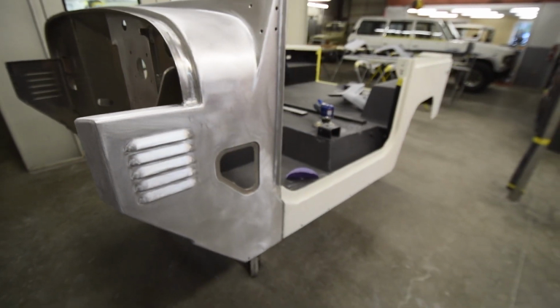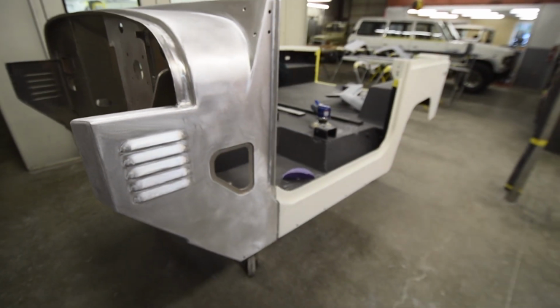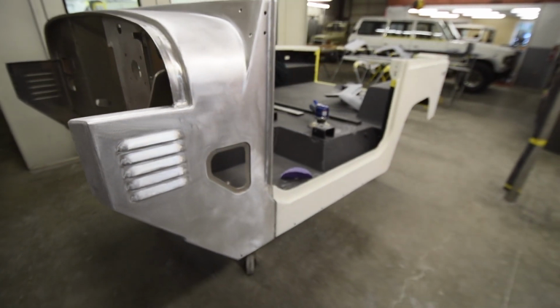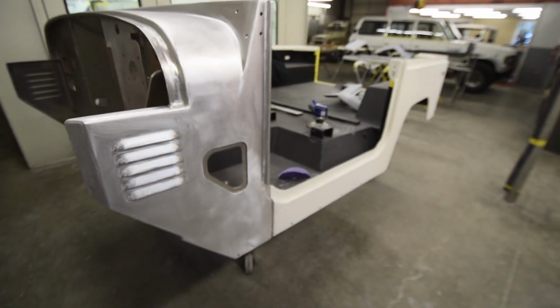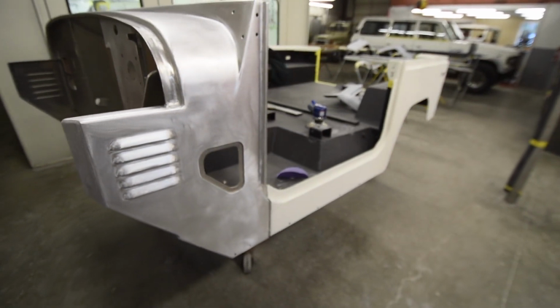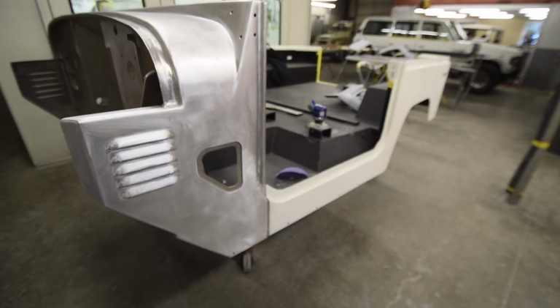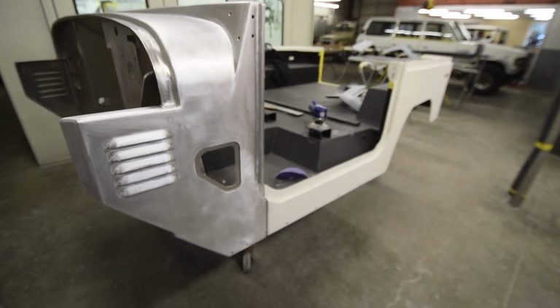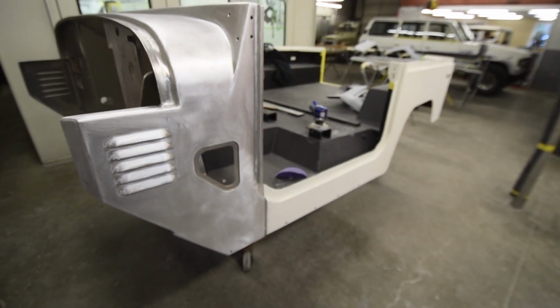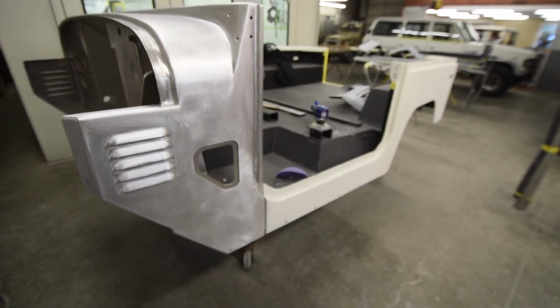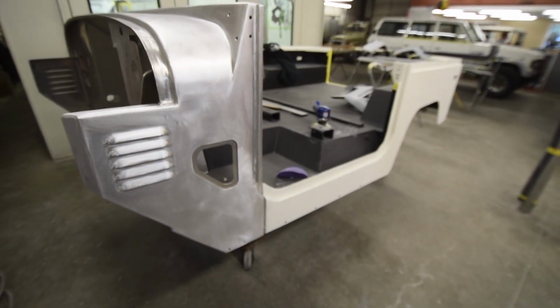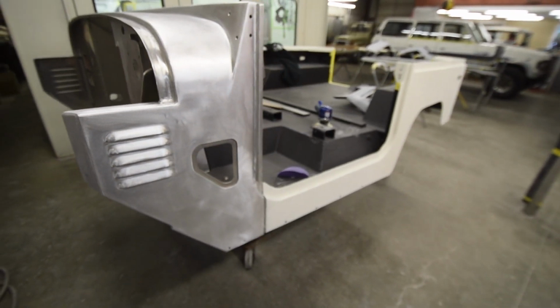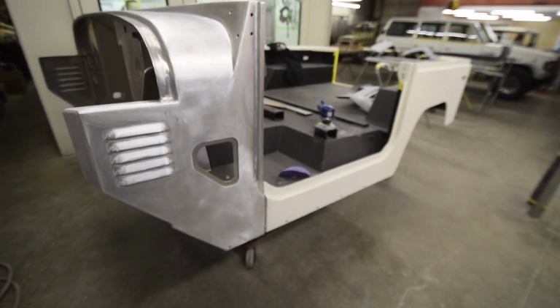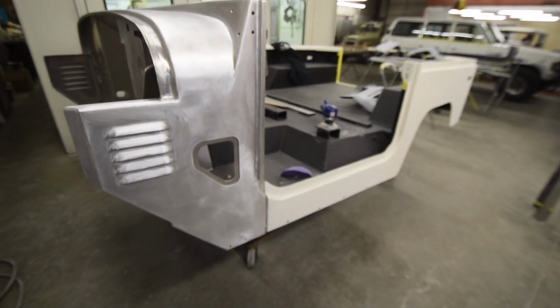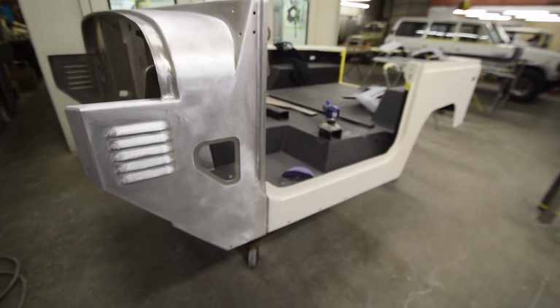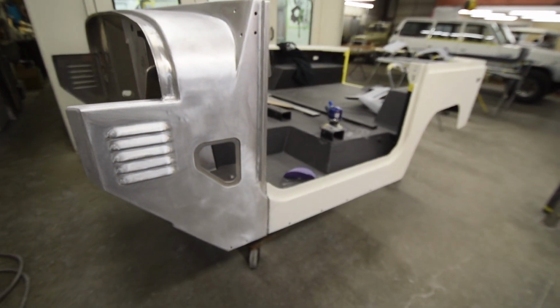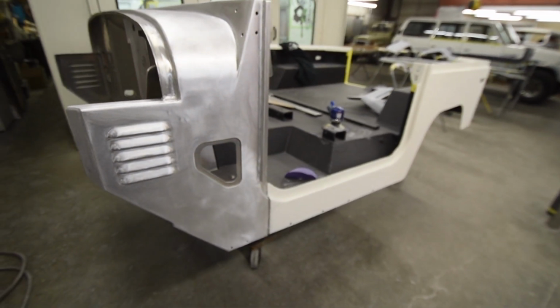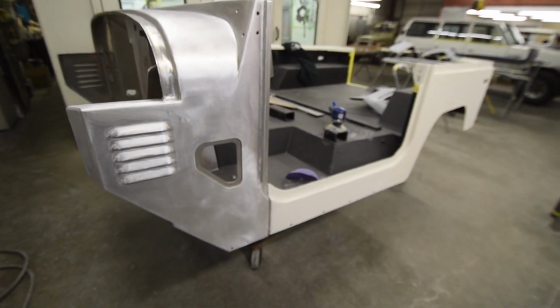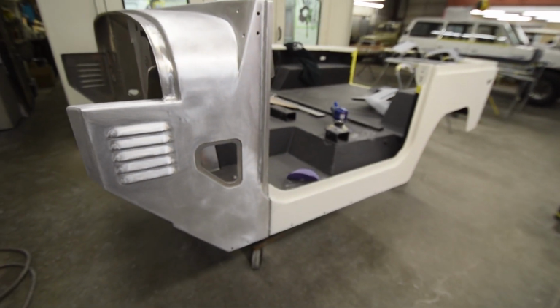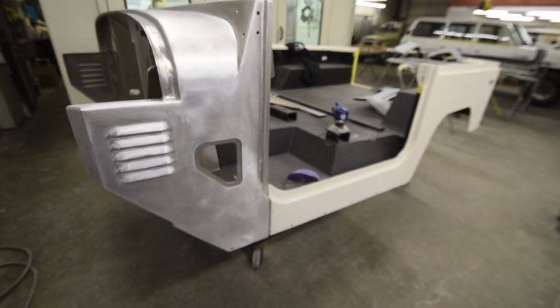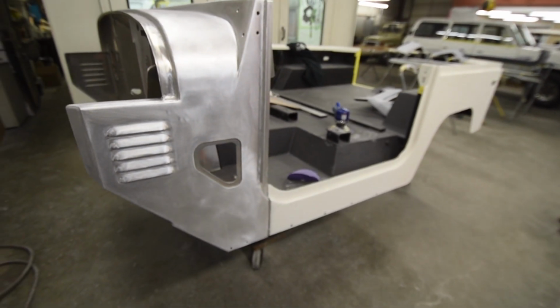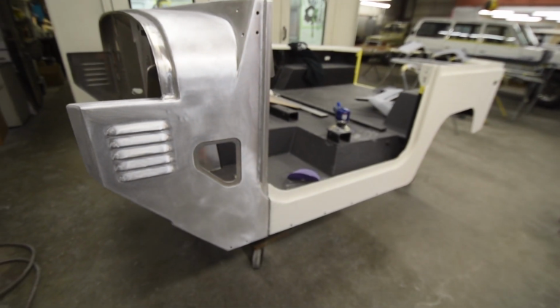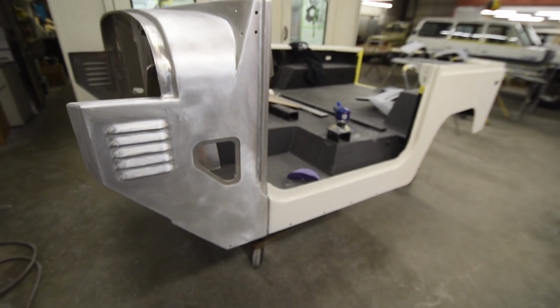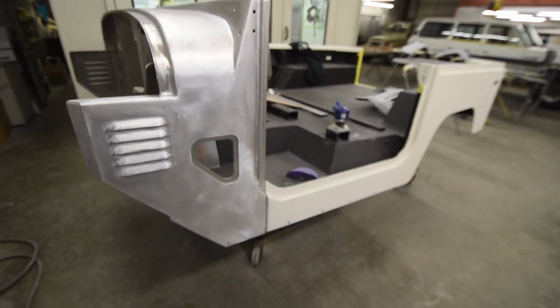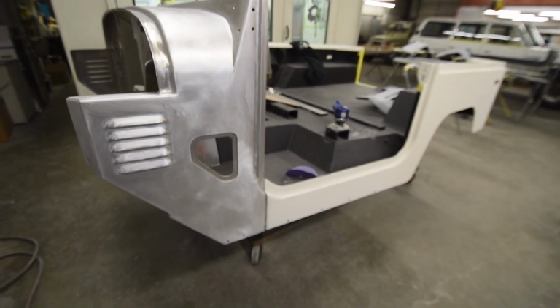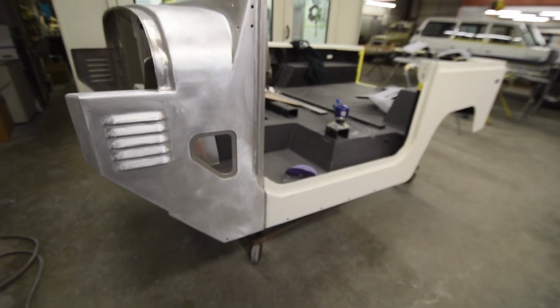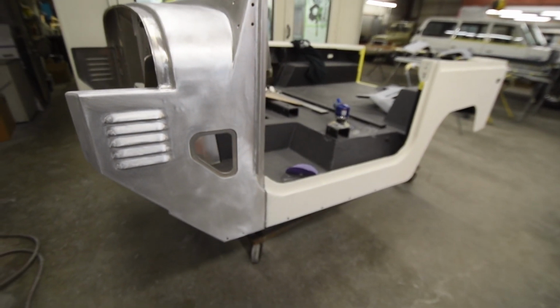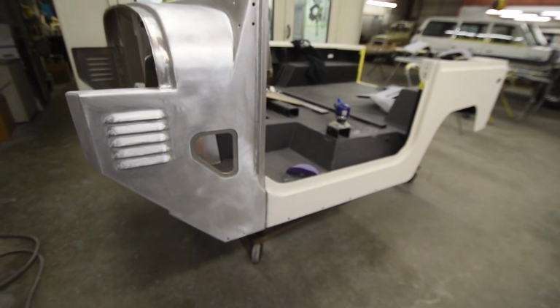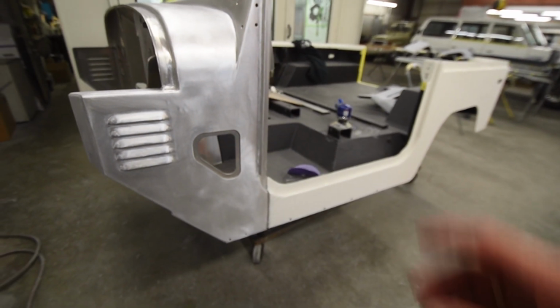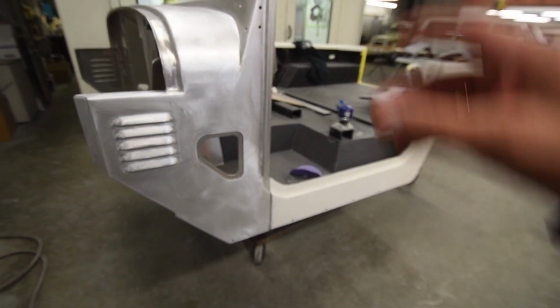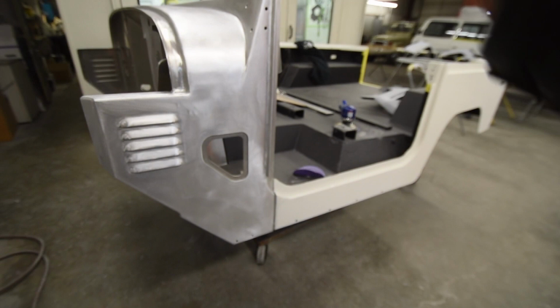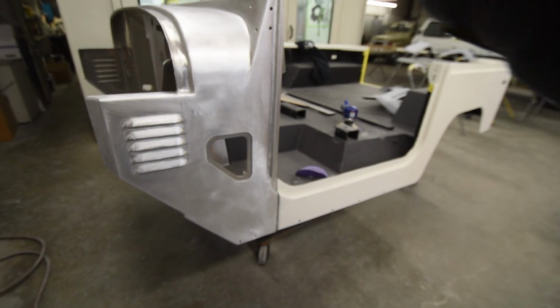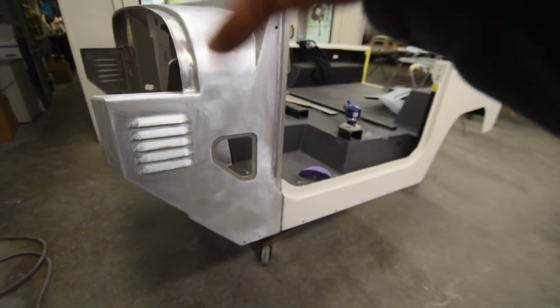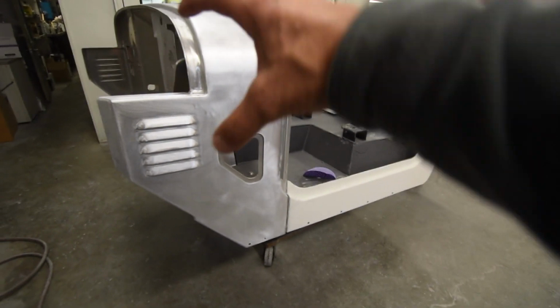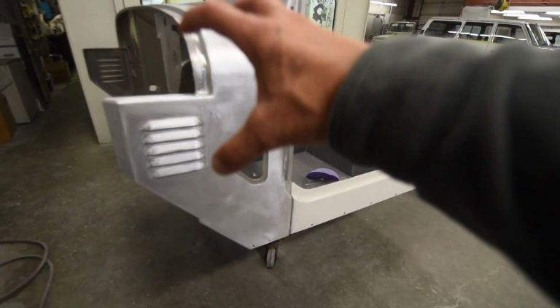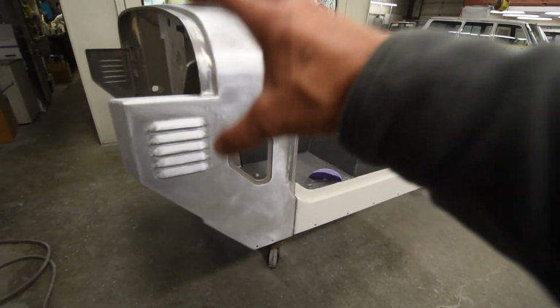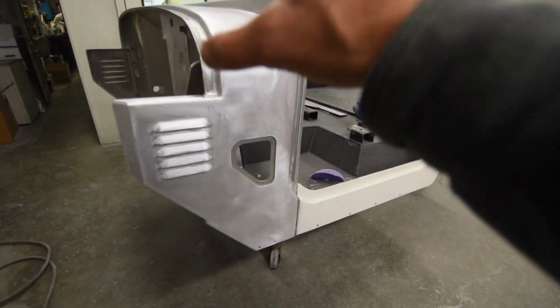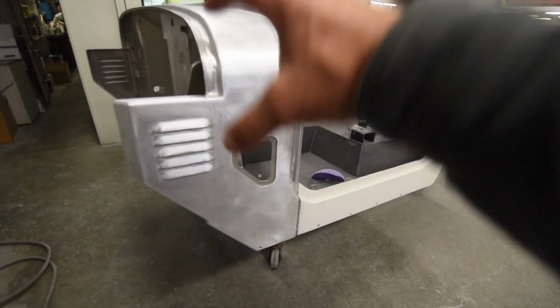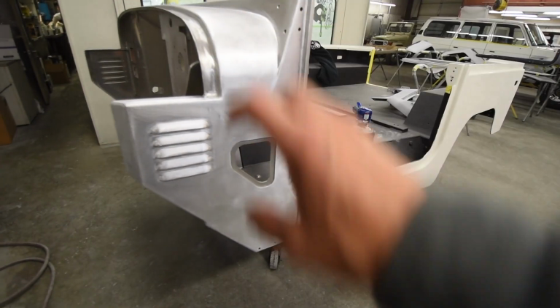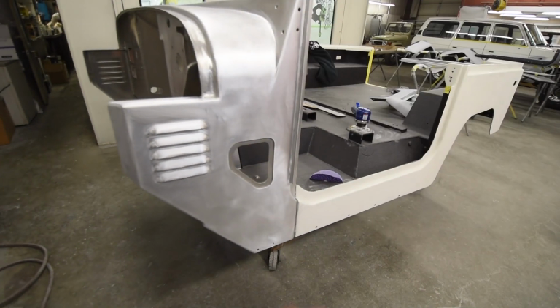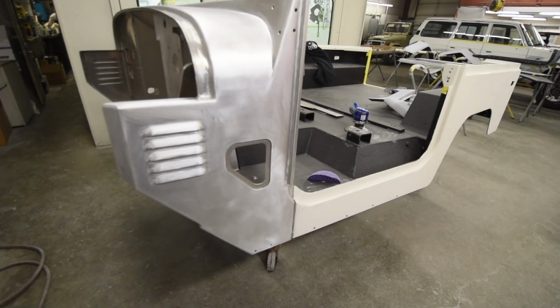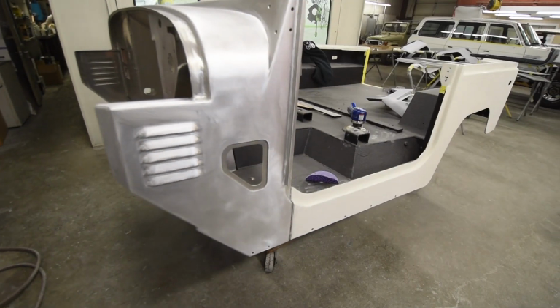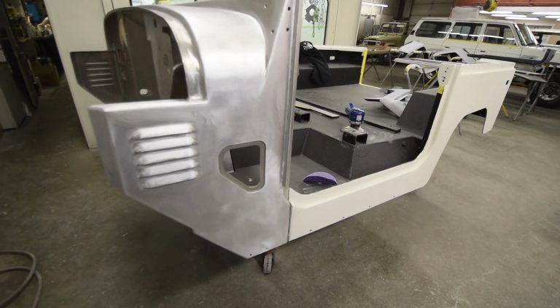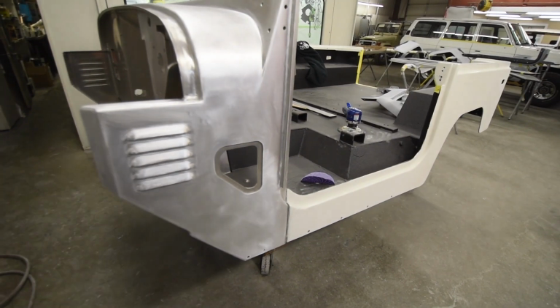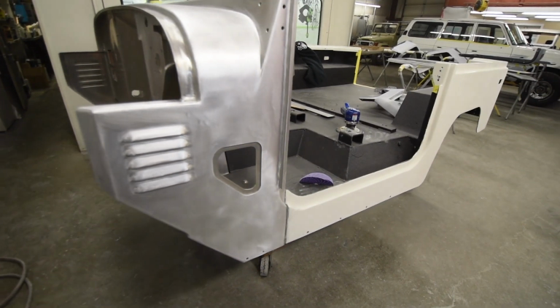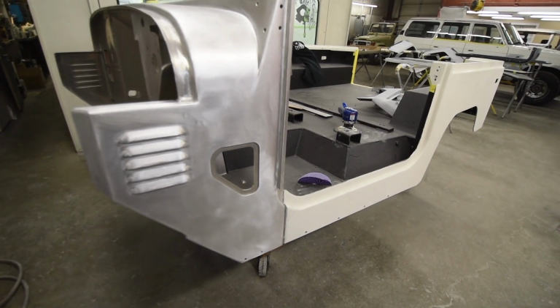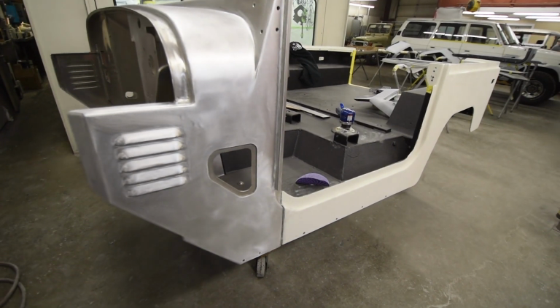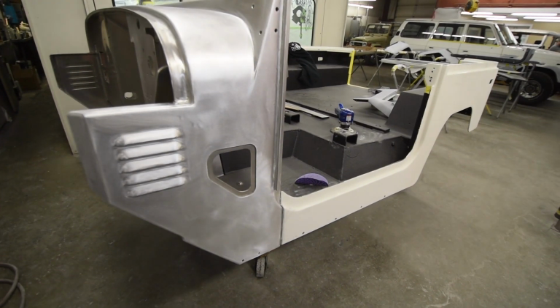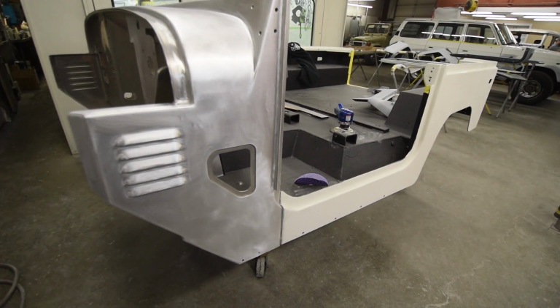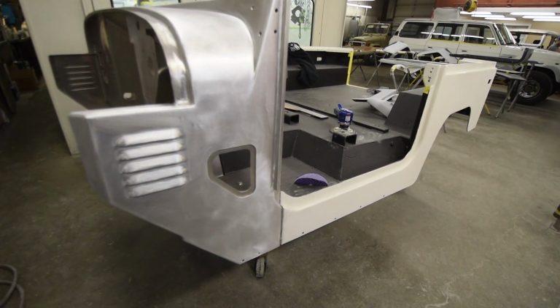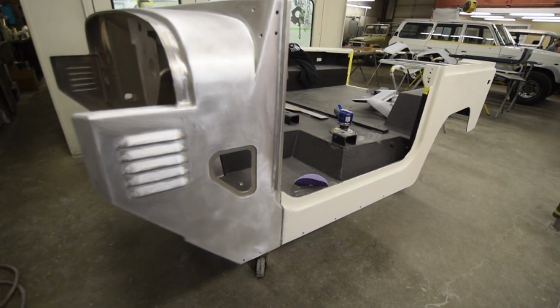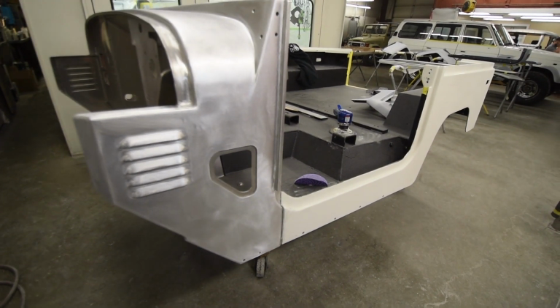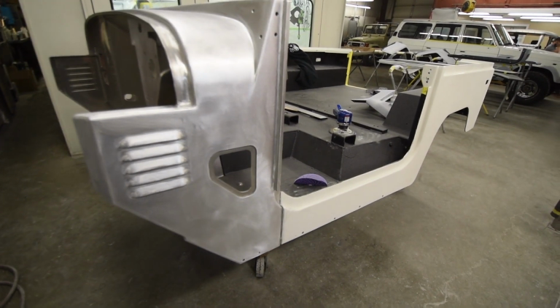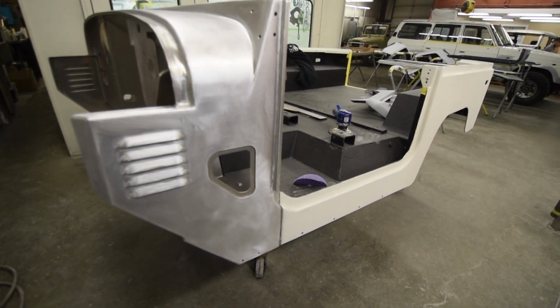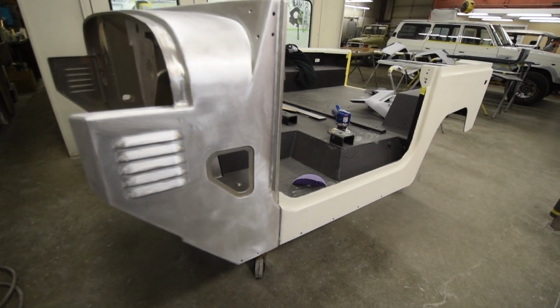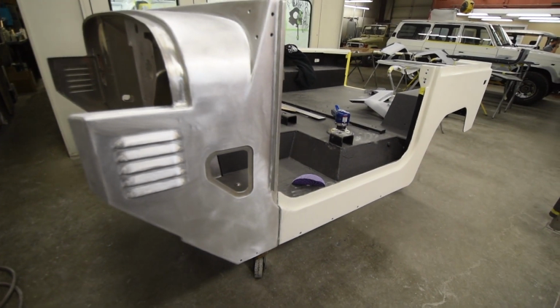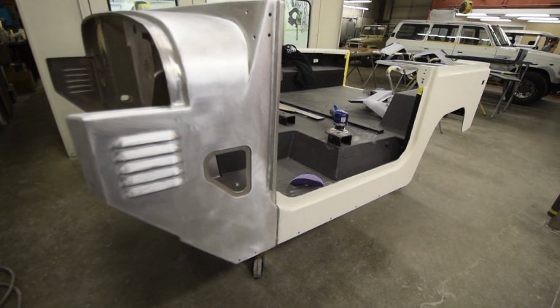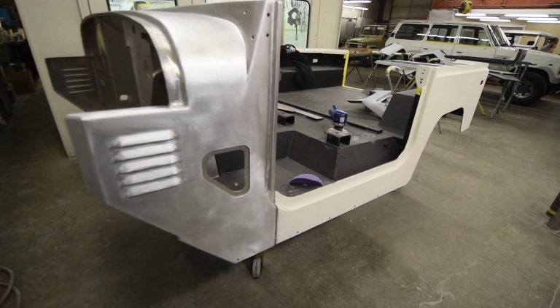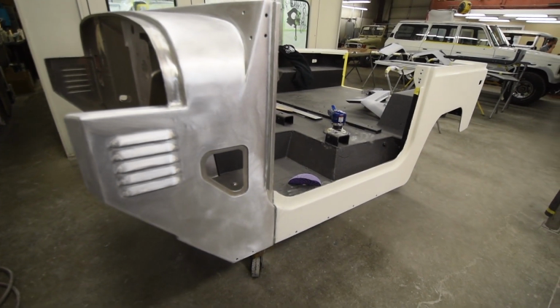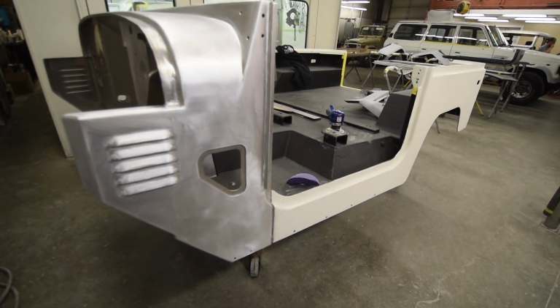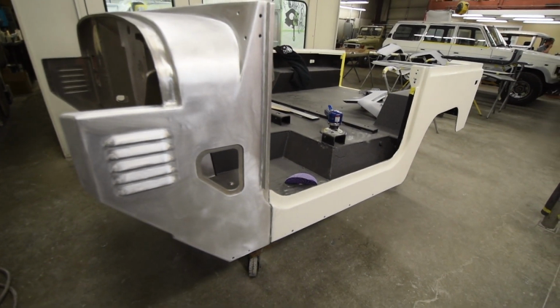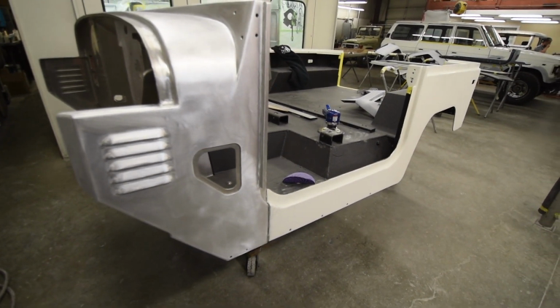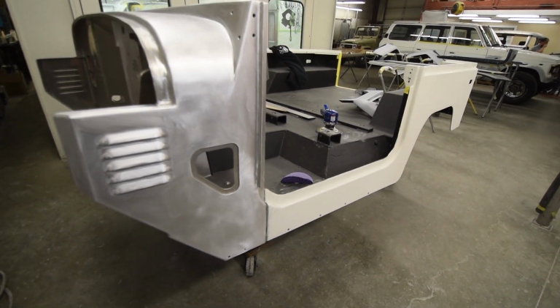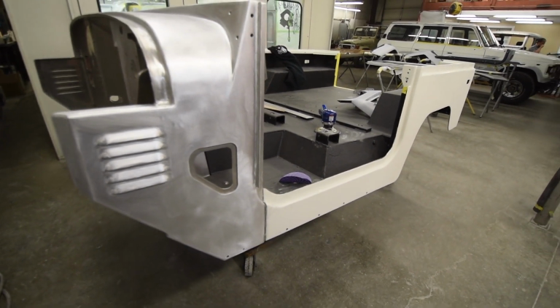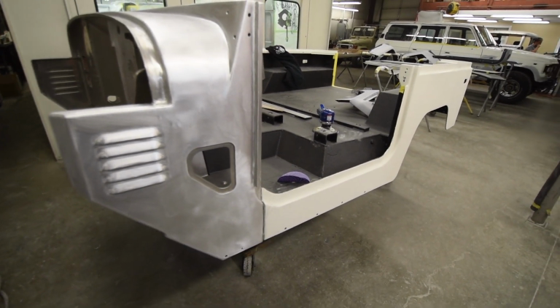I'm going to go through and look at that, and quite frankly the aluminum body tubs are really pretty true to form. They require very little body work.